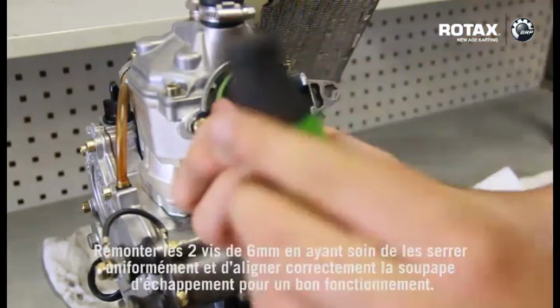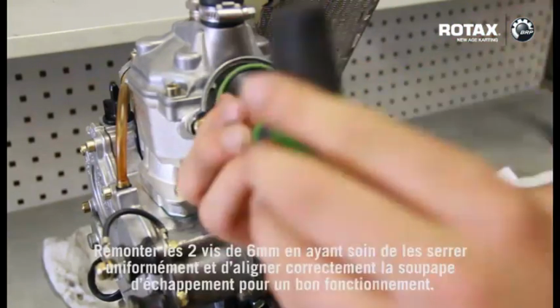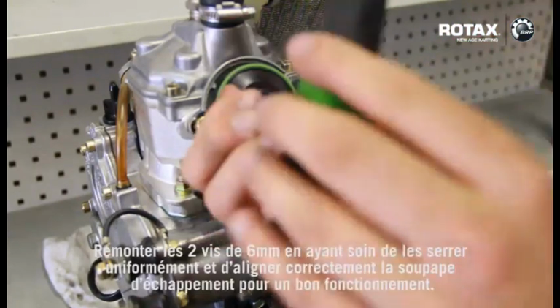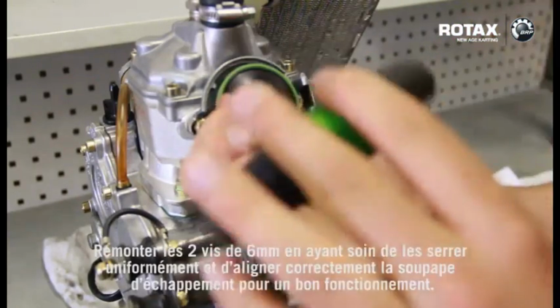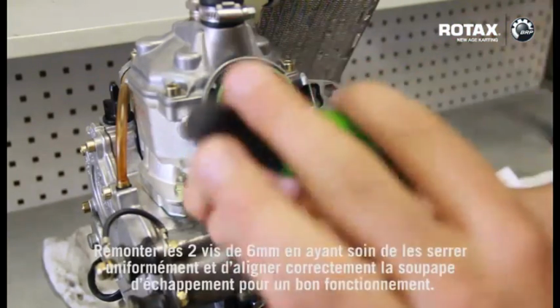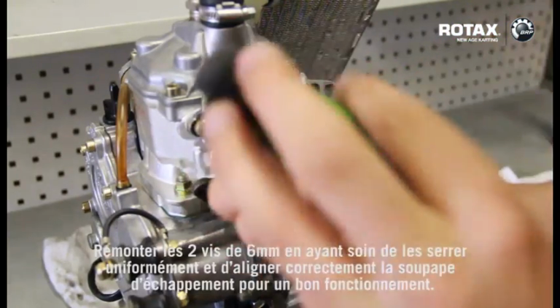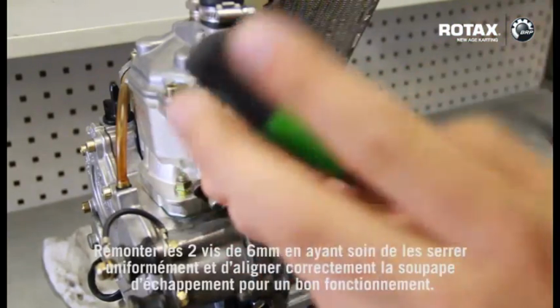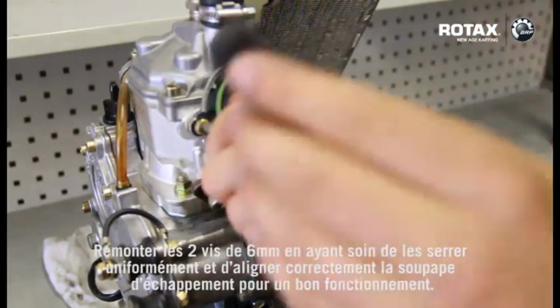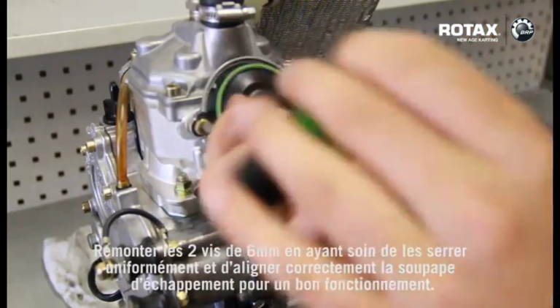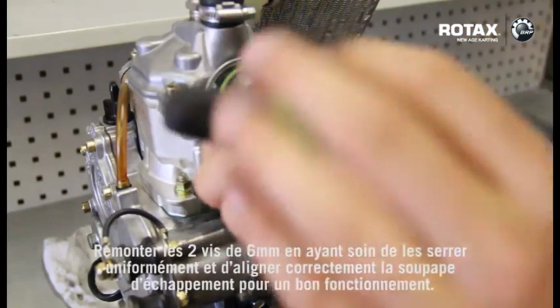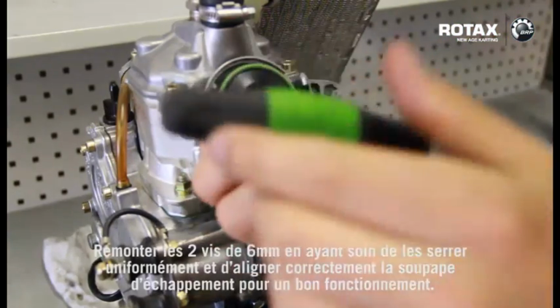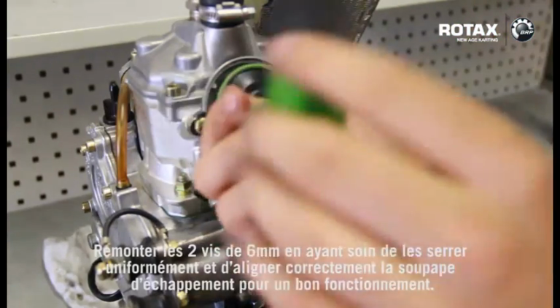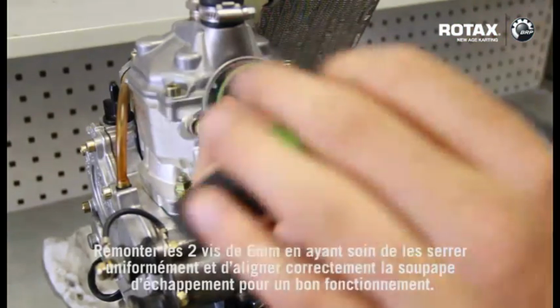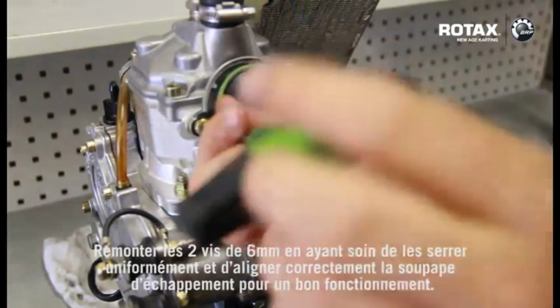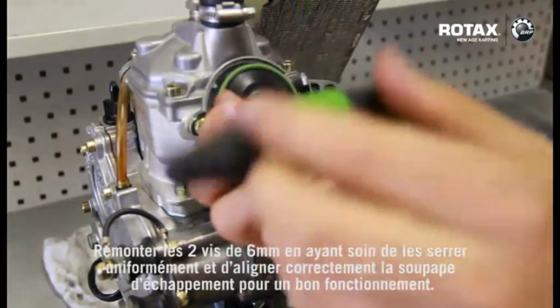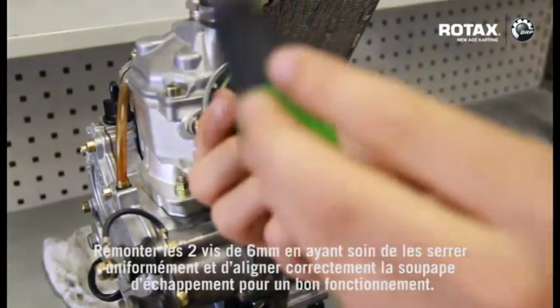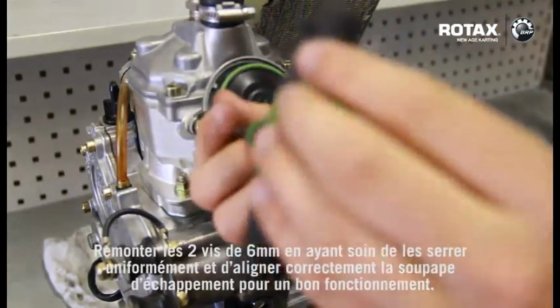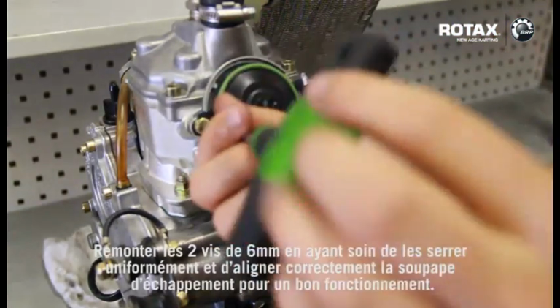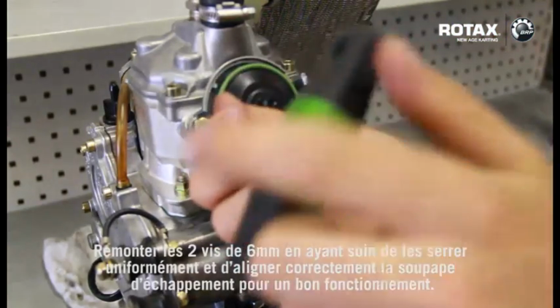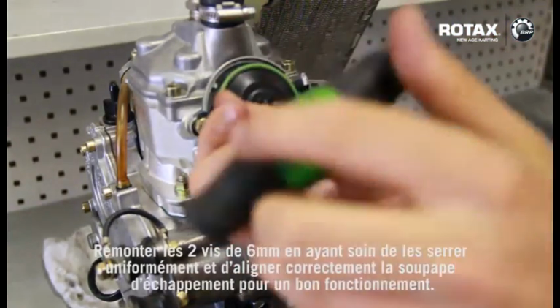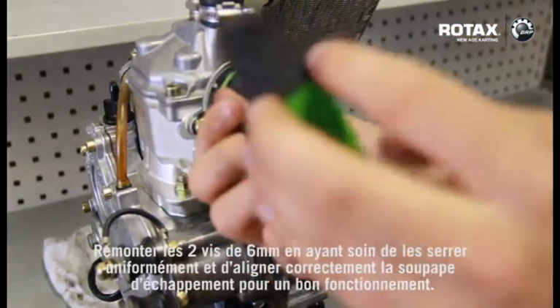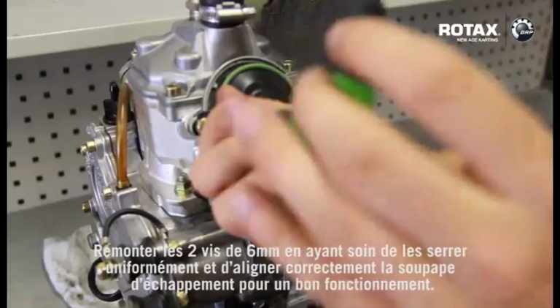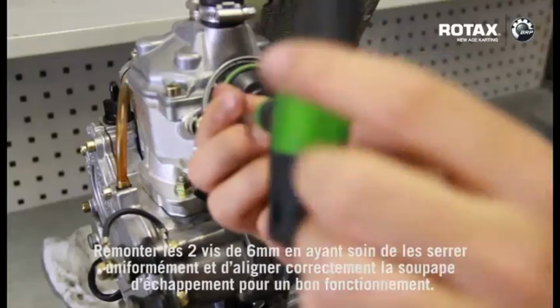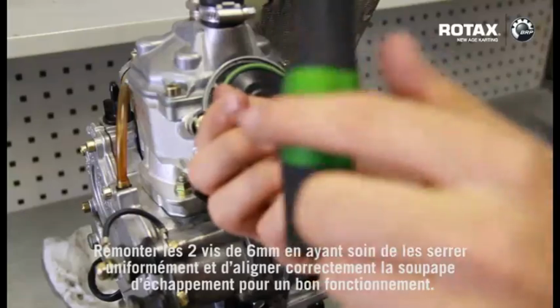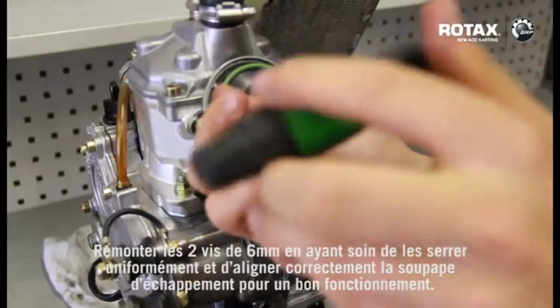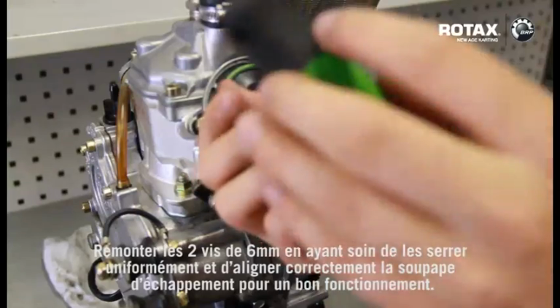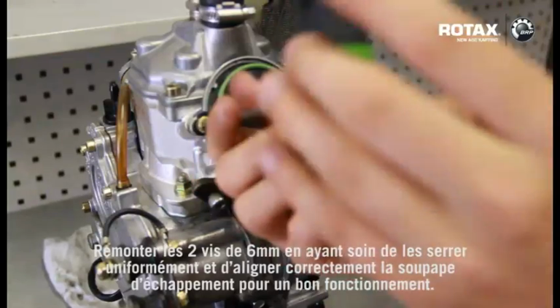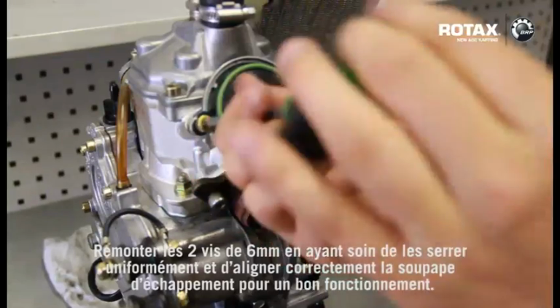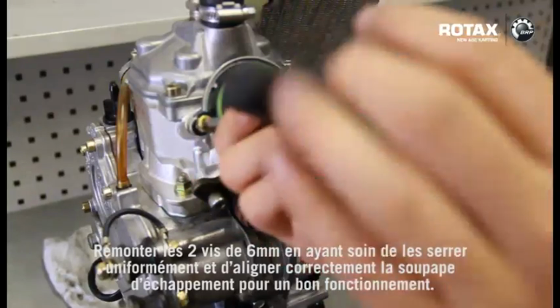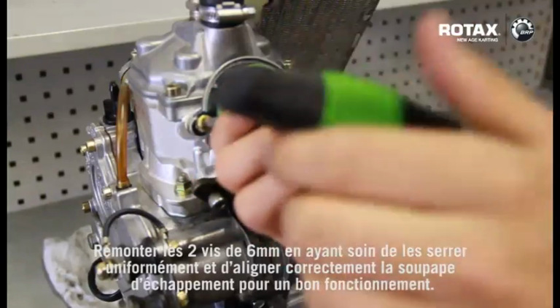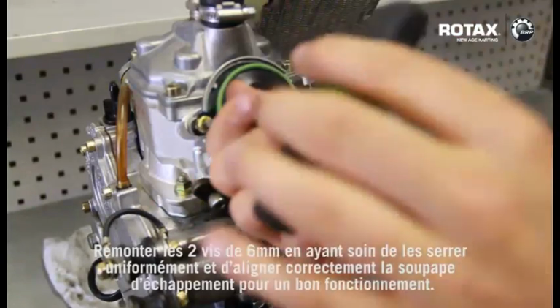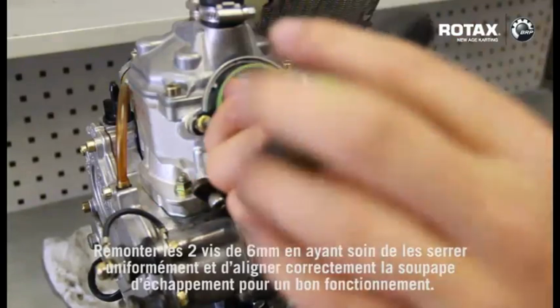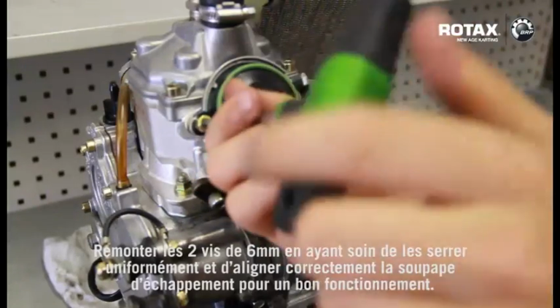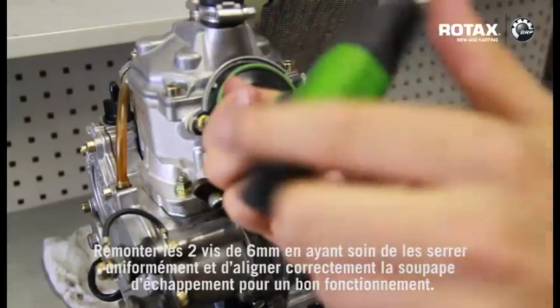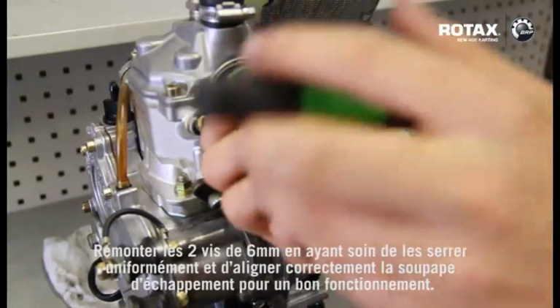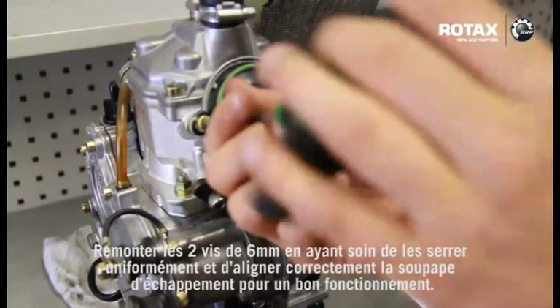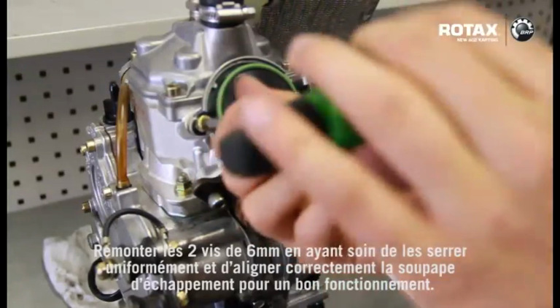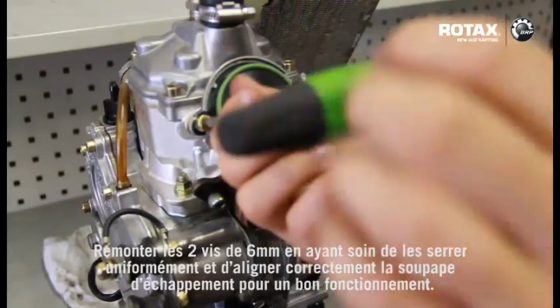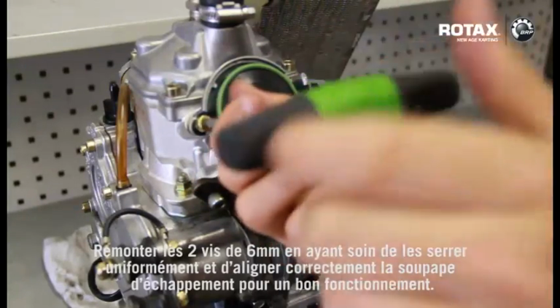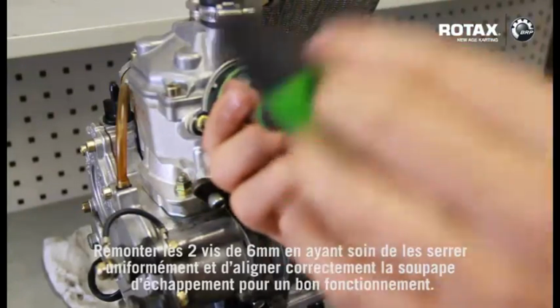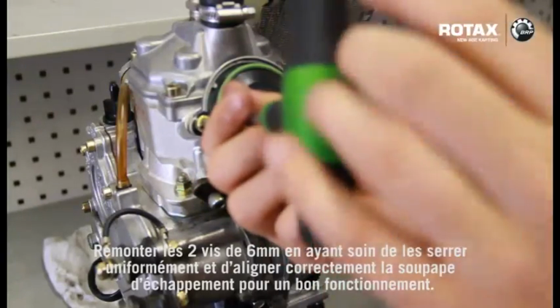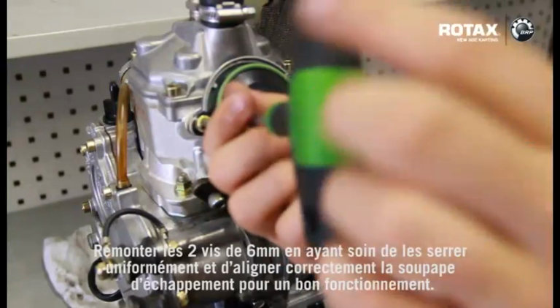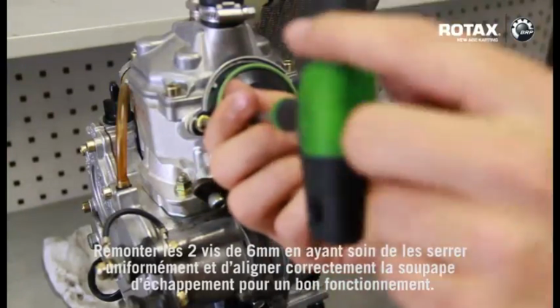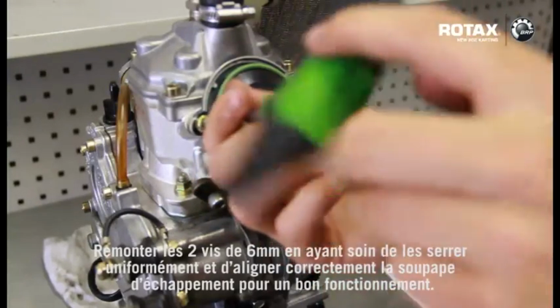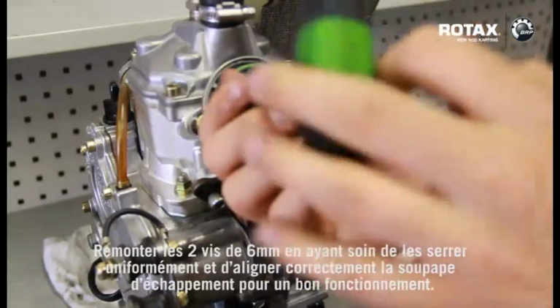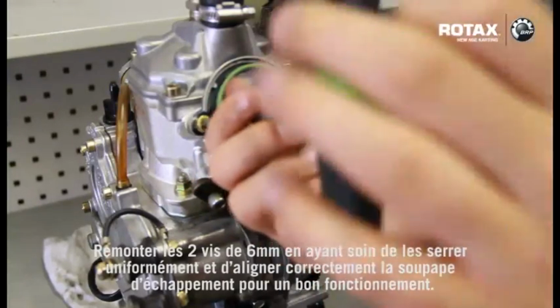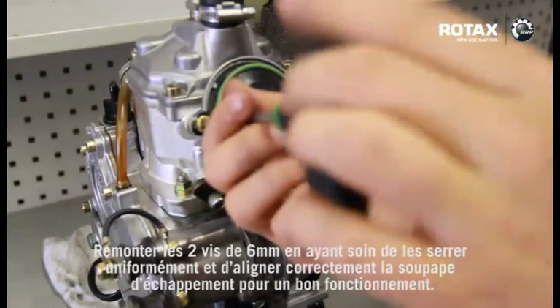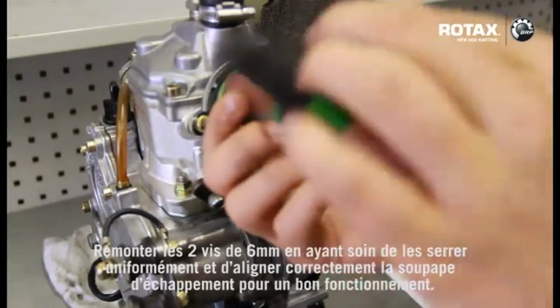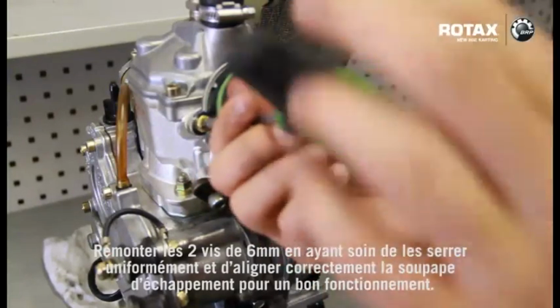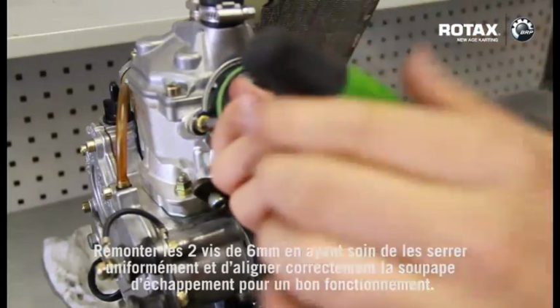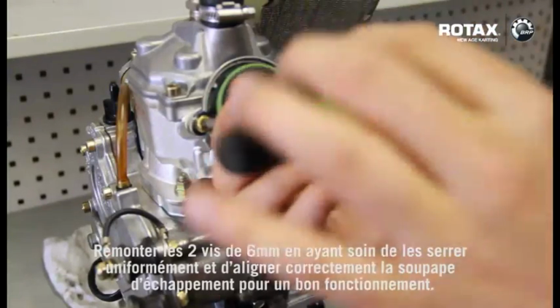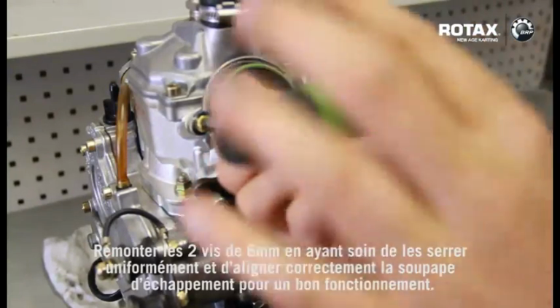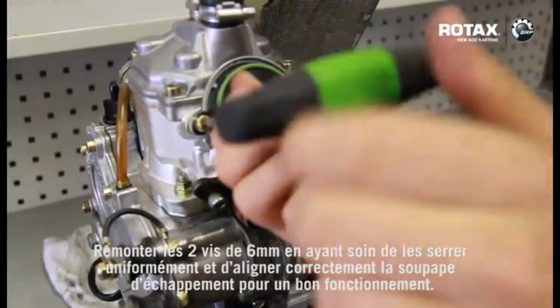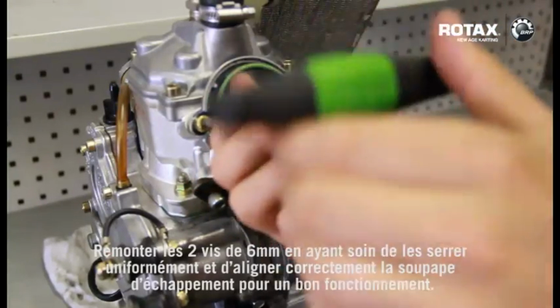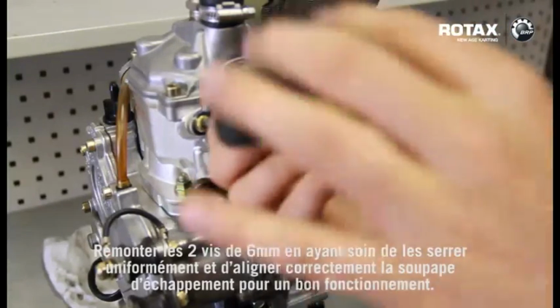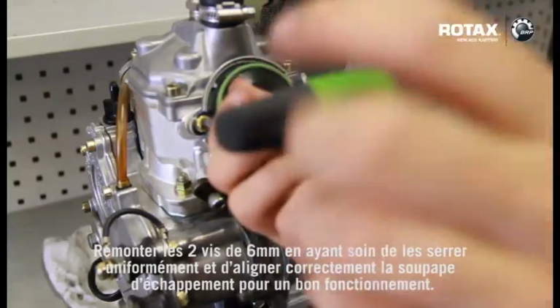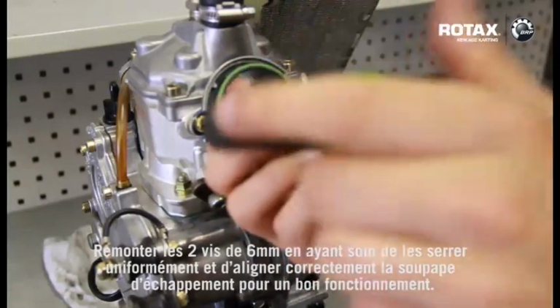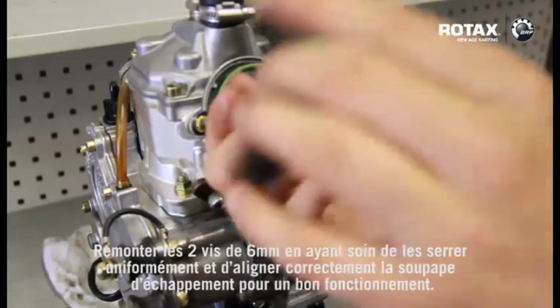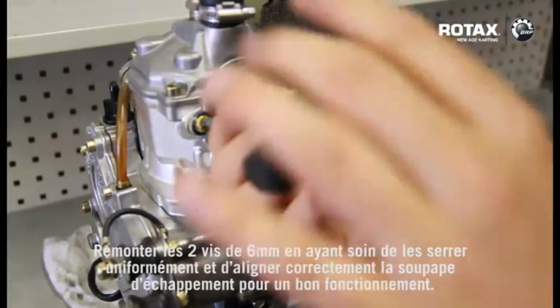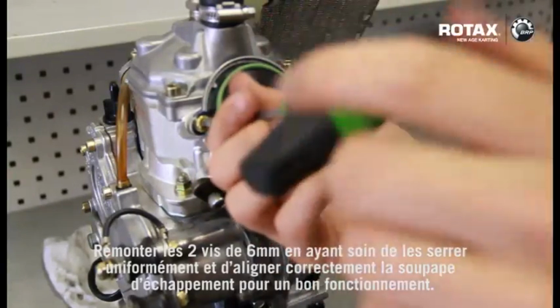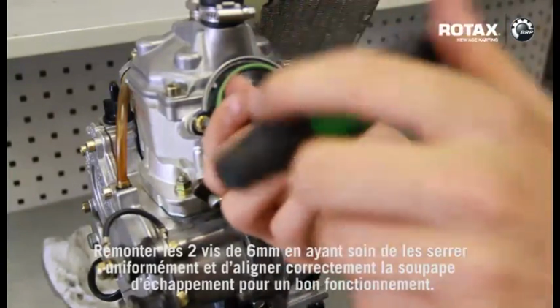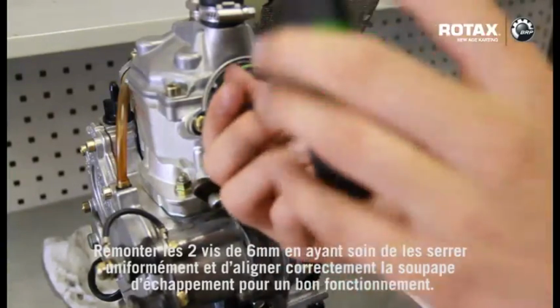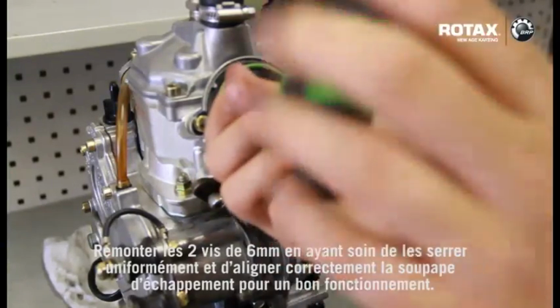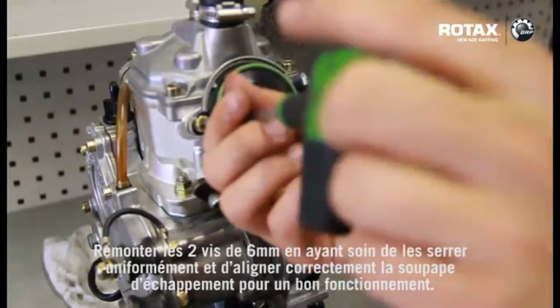Re-fit the 2x6mm screws, tightening evenly and aligning the valve correctly for easy operation of the valve.